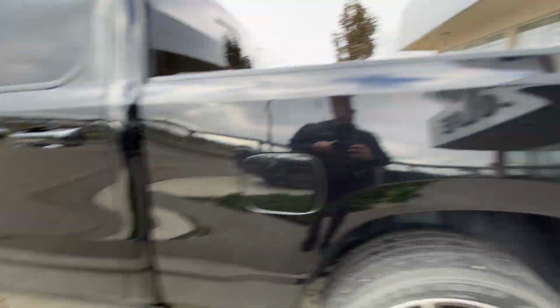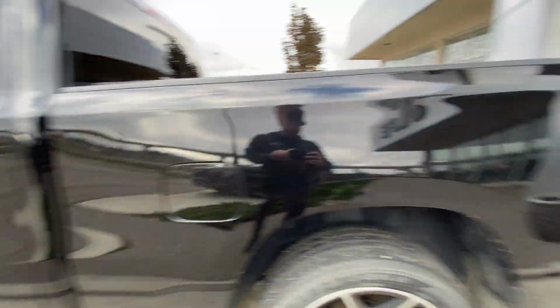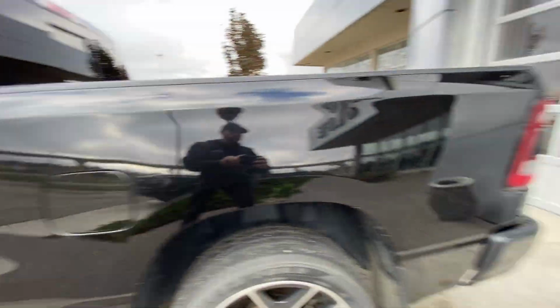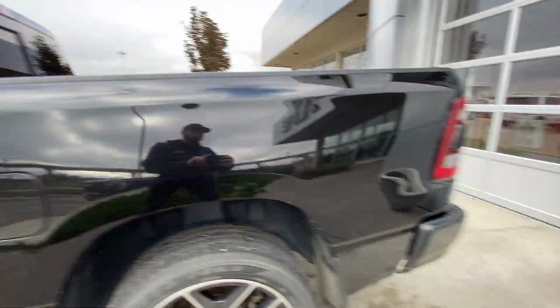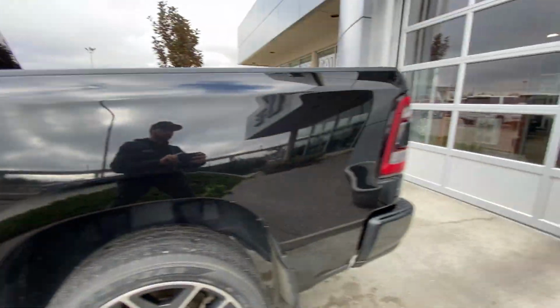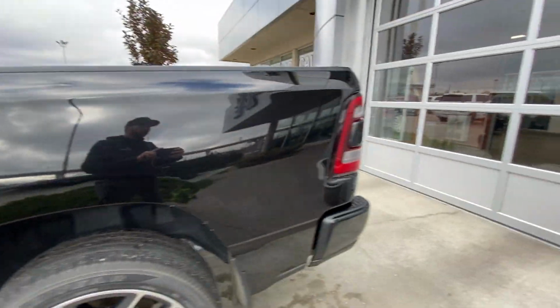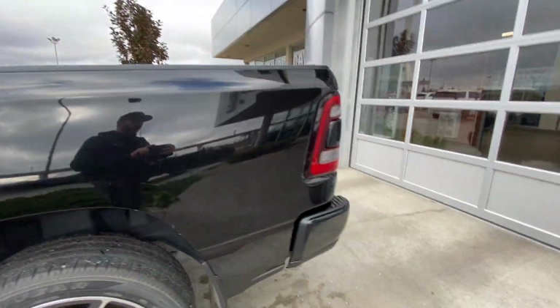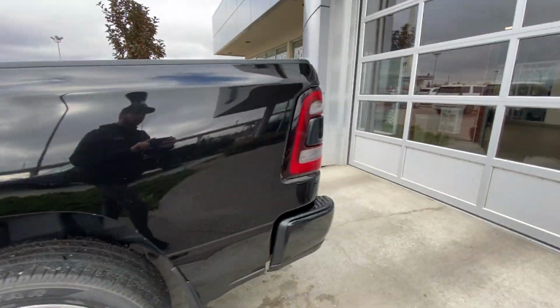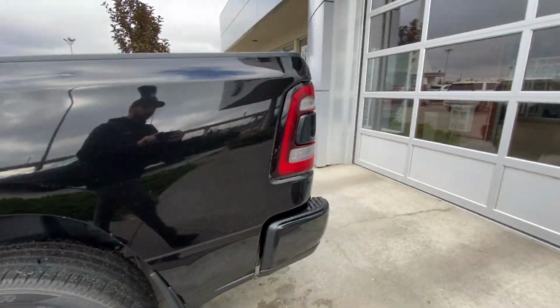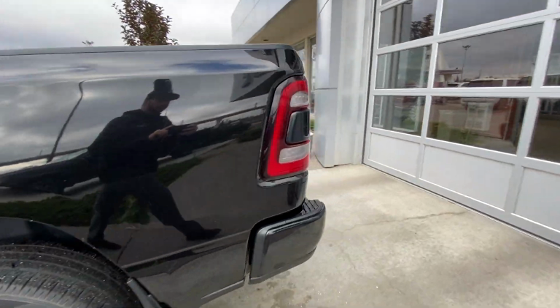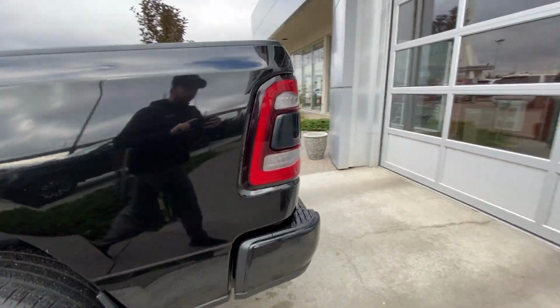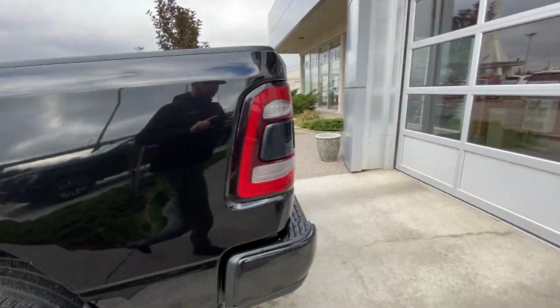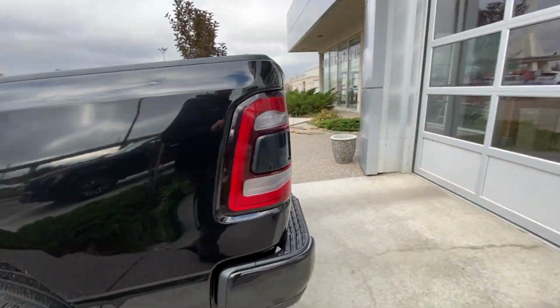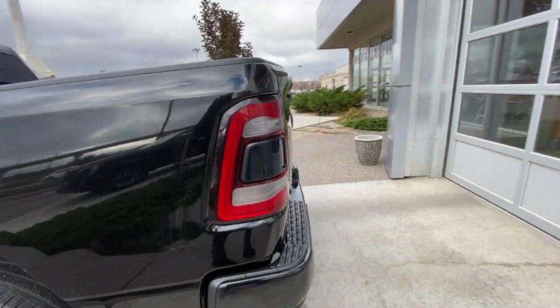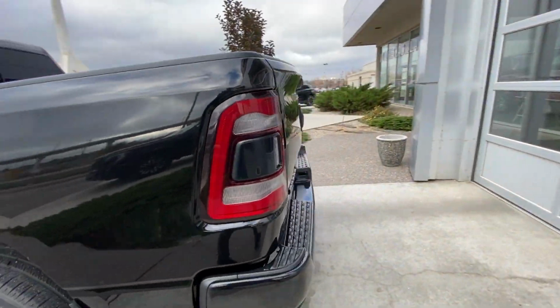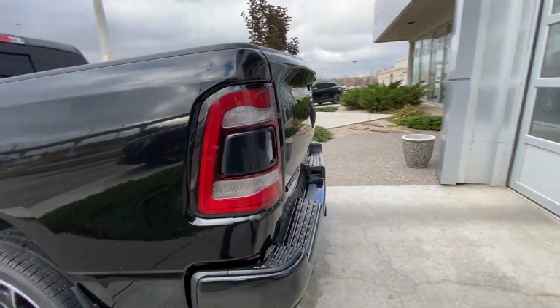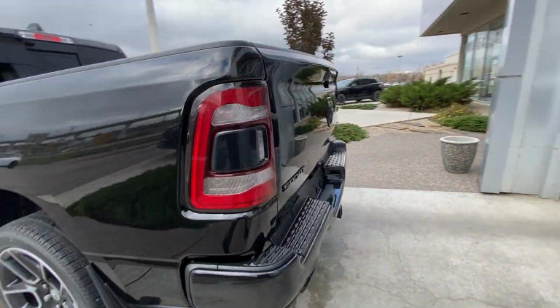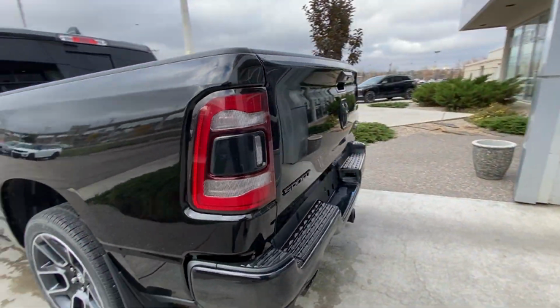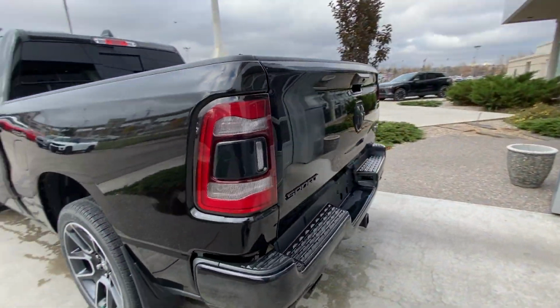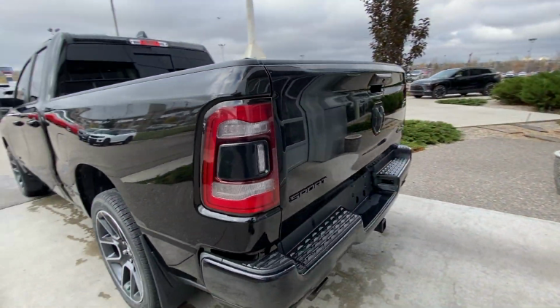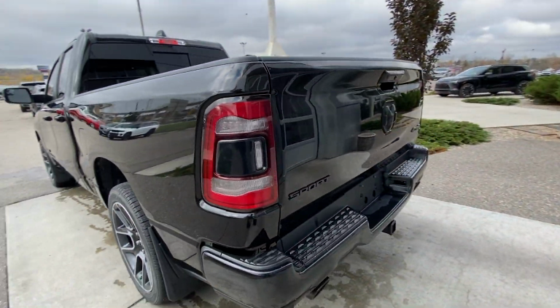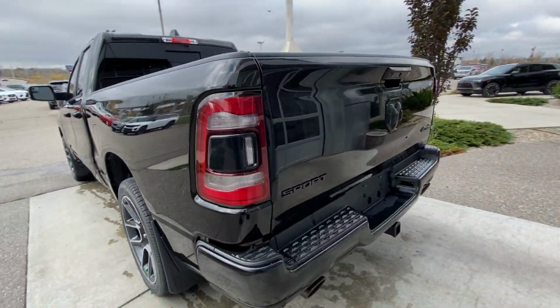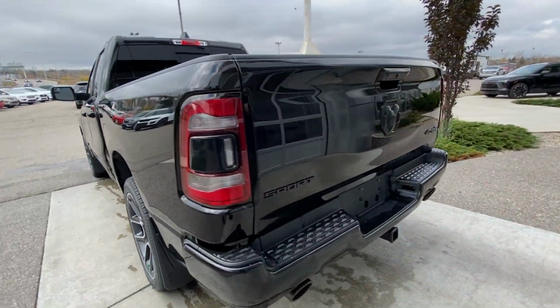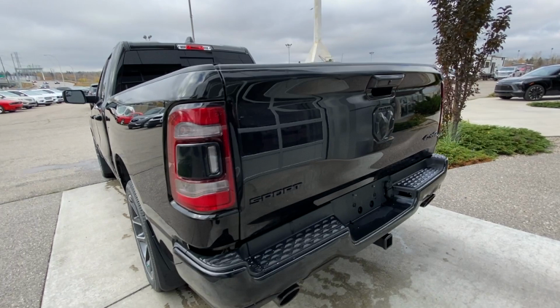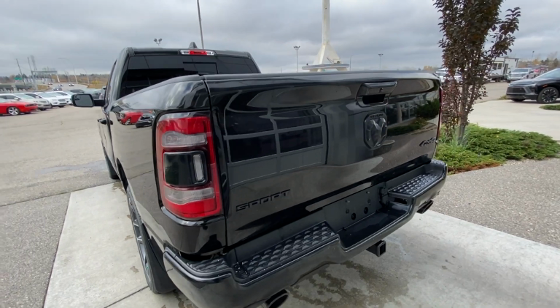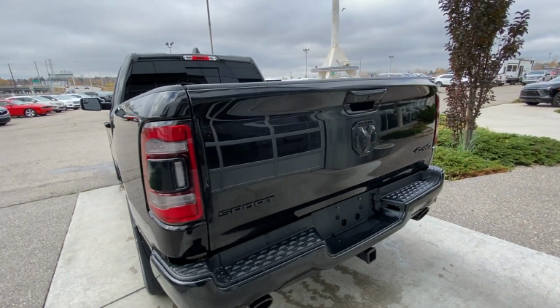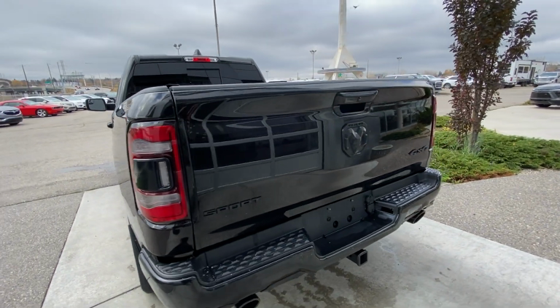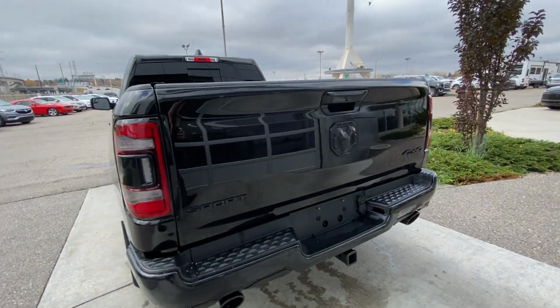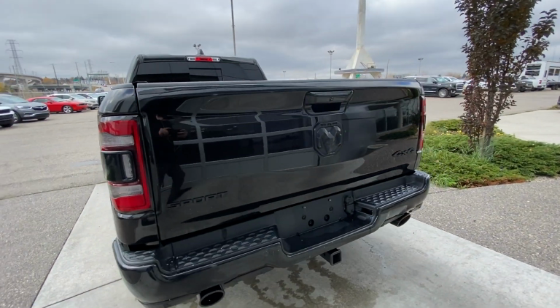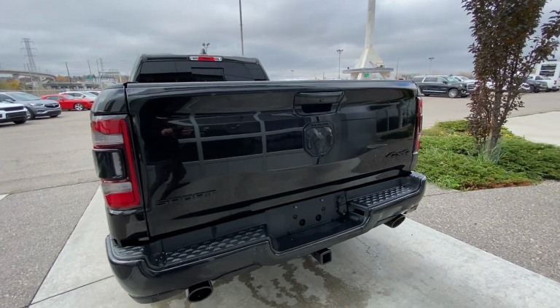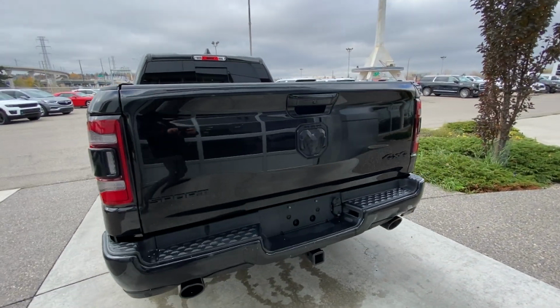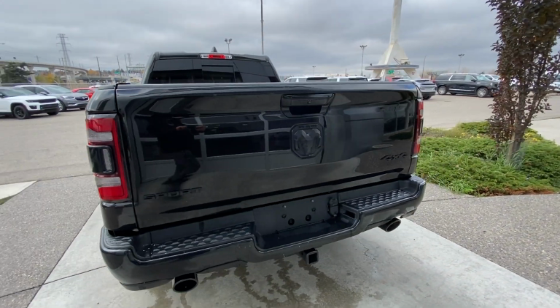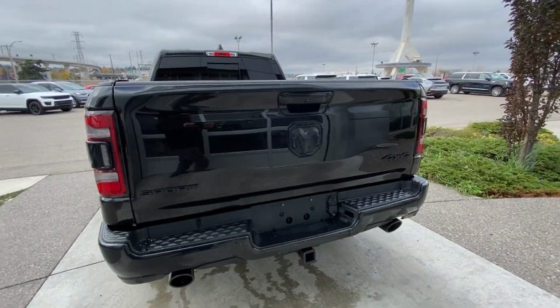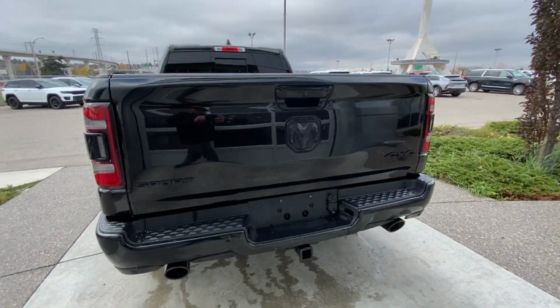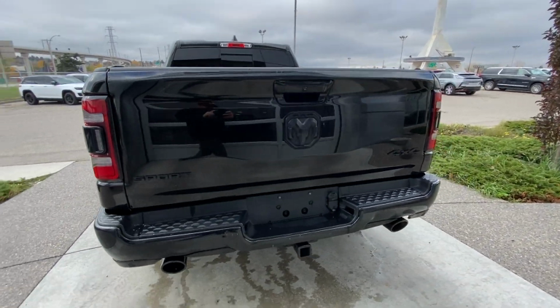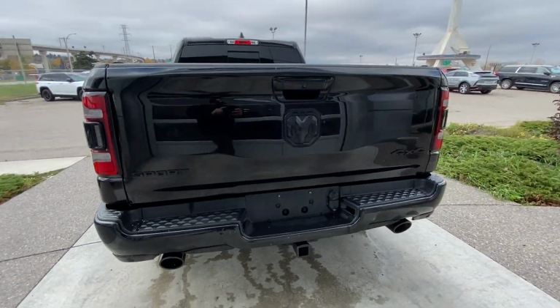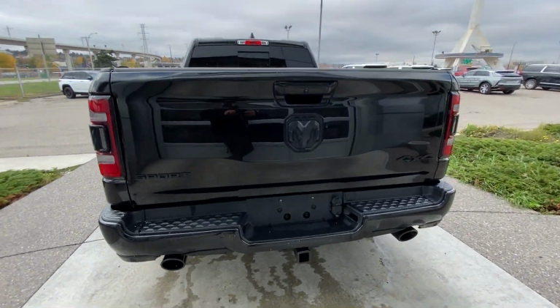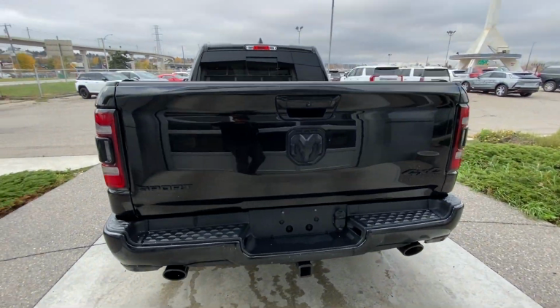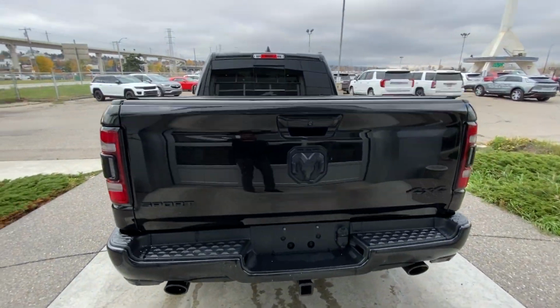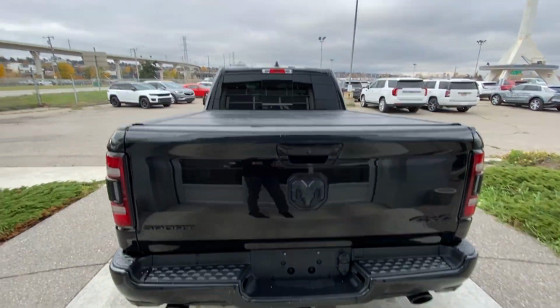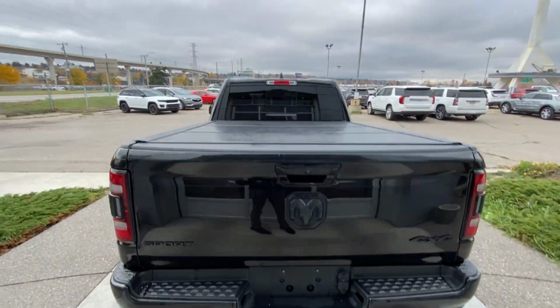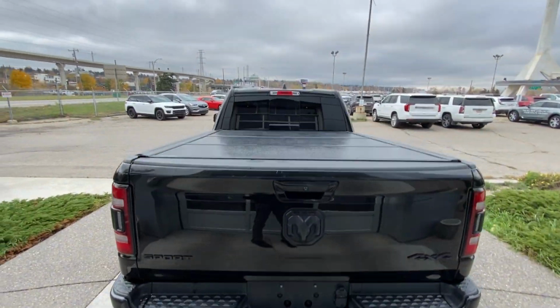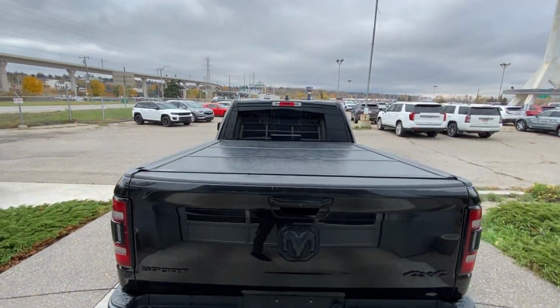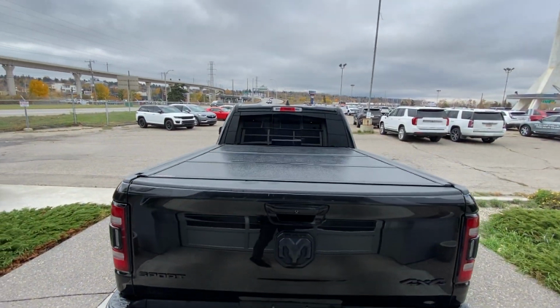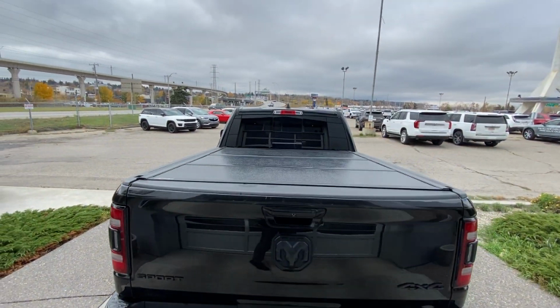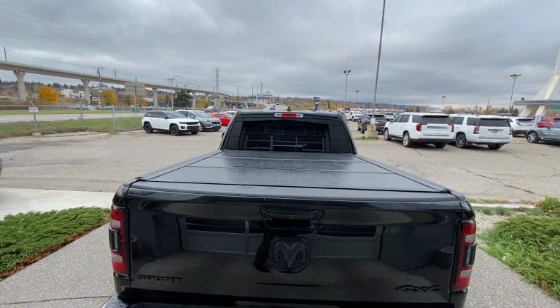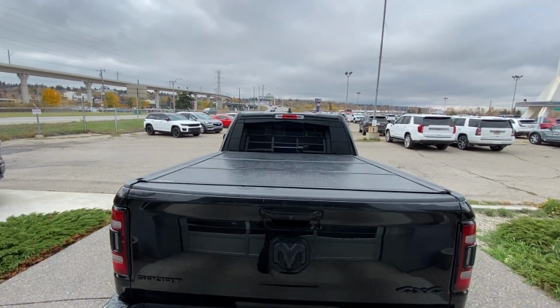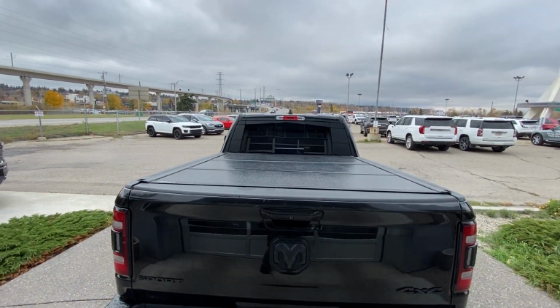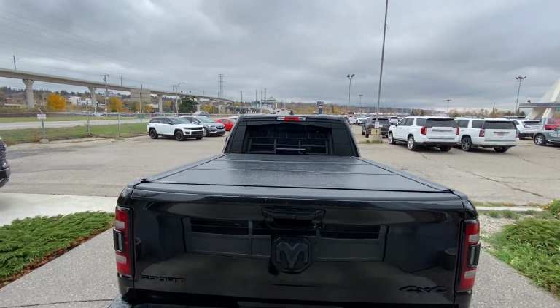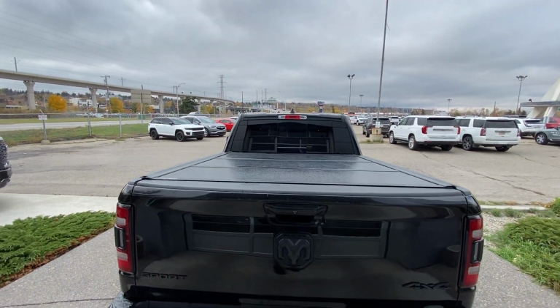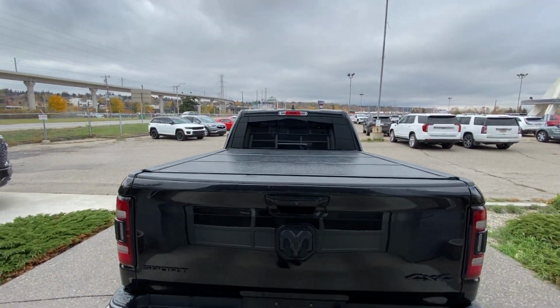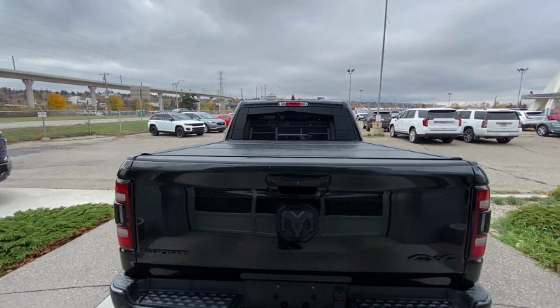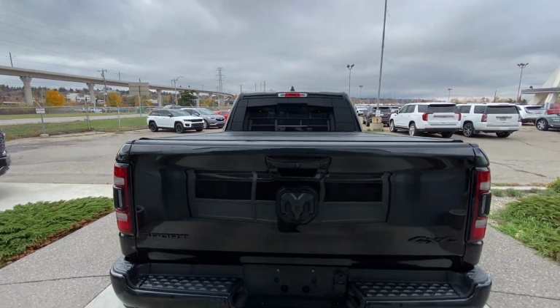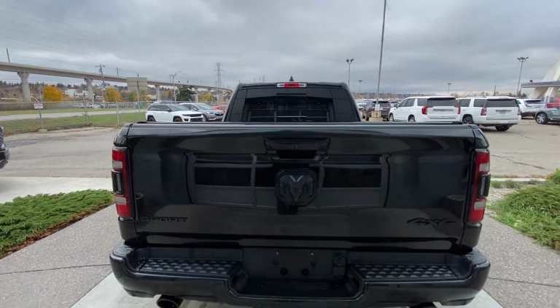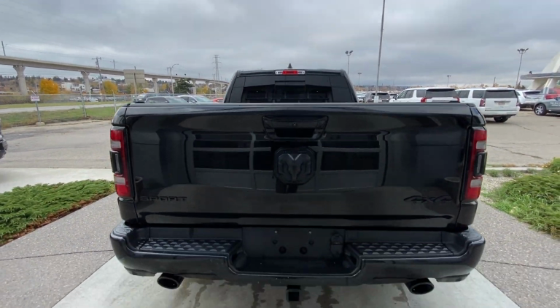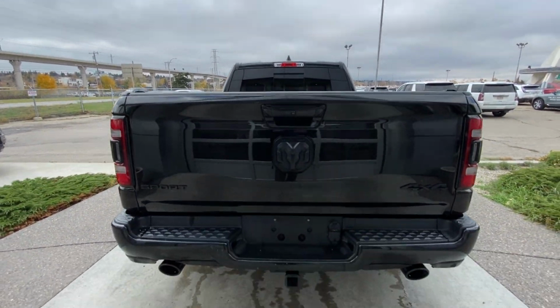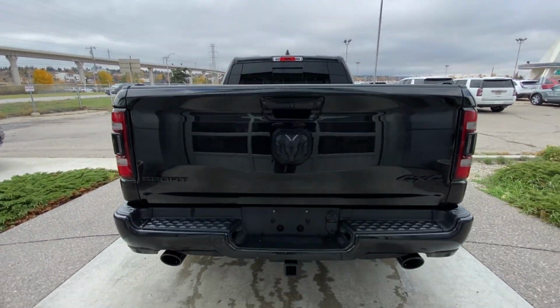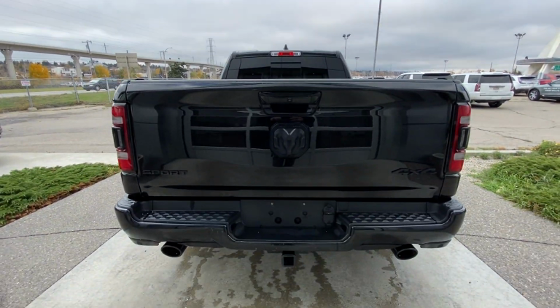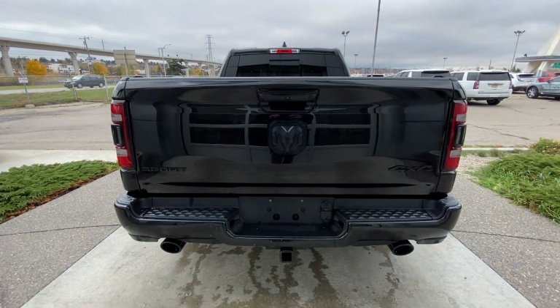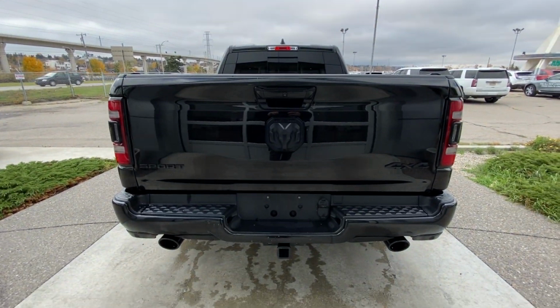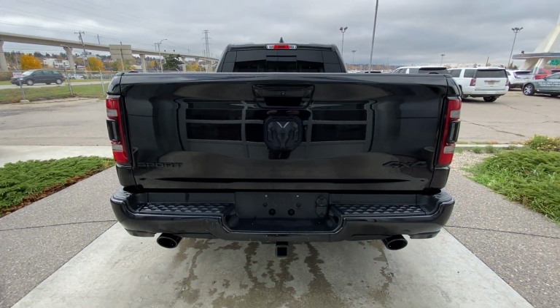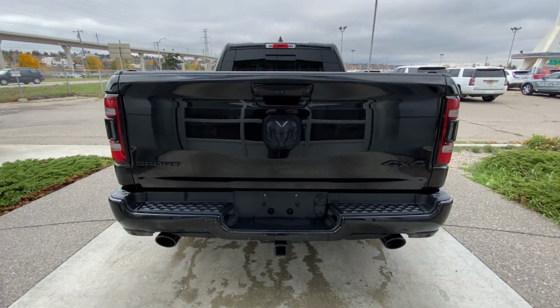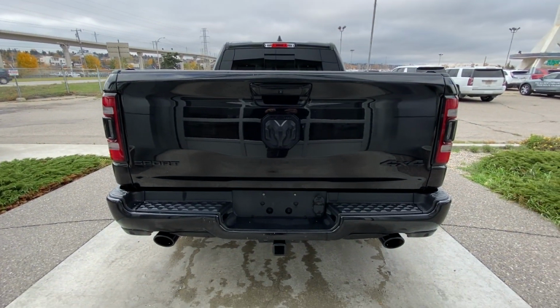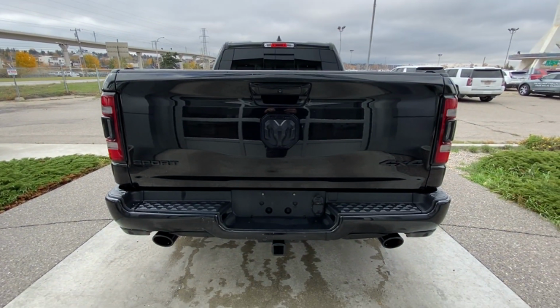Around the back of the vehicle we have the blacked out Sport Ram 4x4 badging, bed cover installed as well as the towing package.